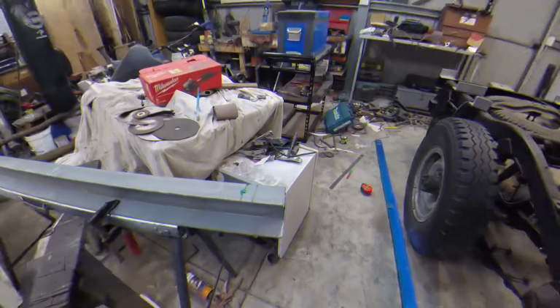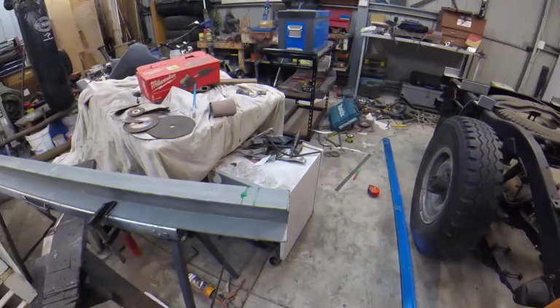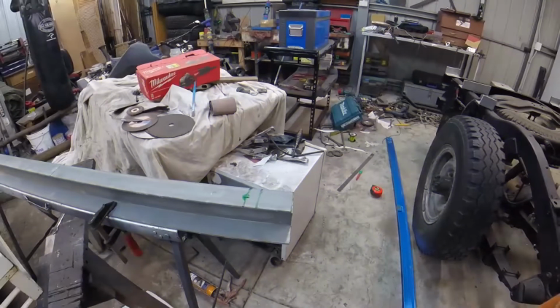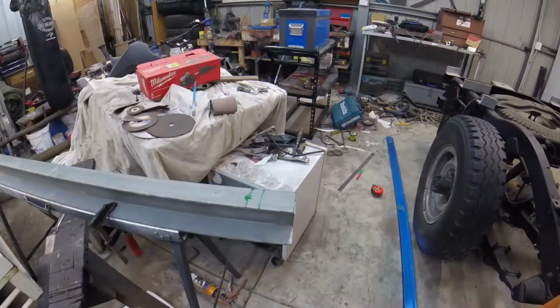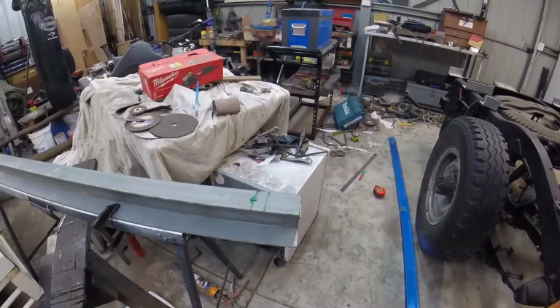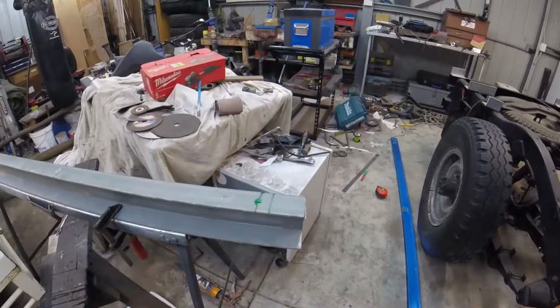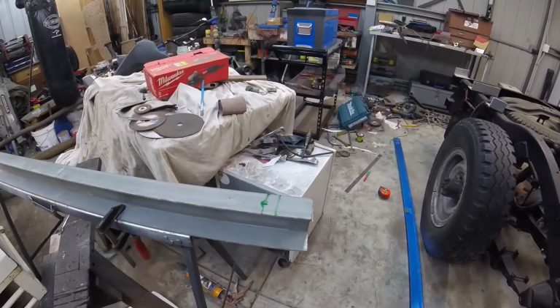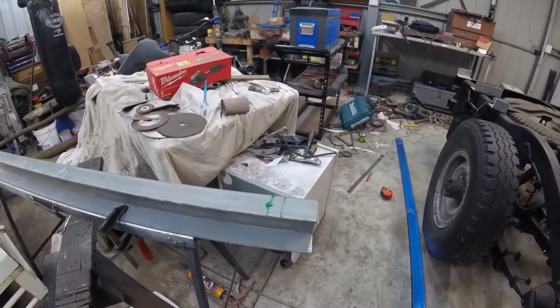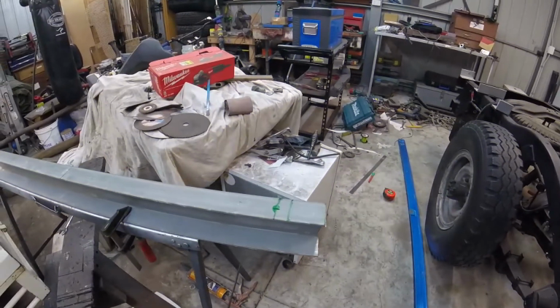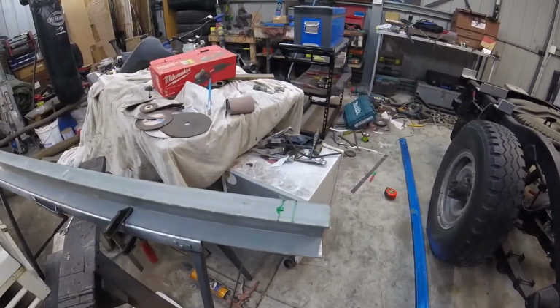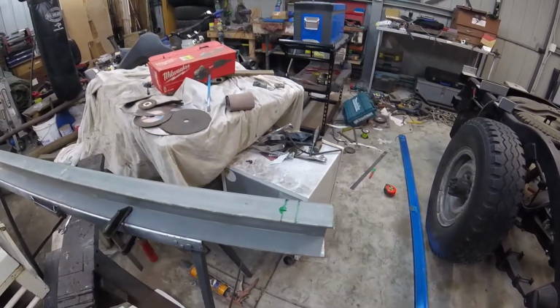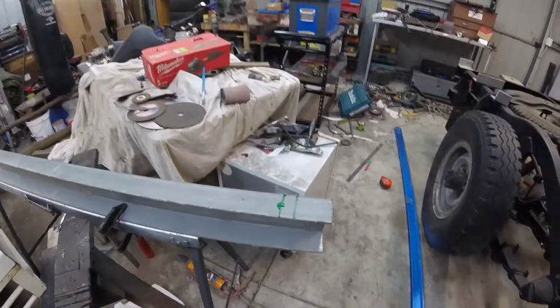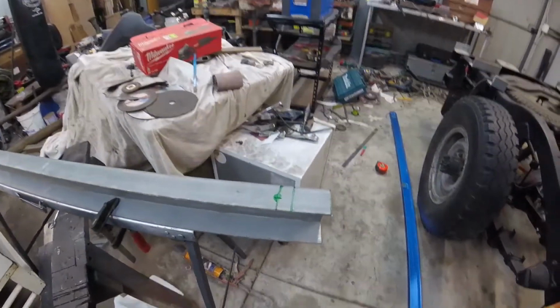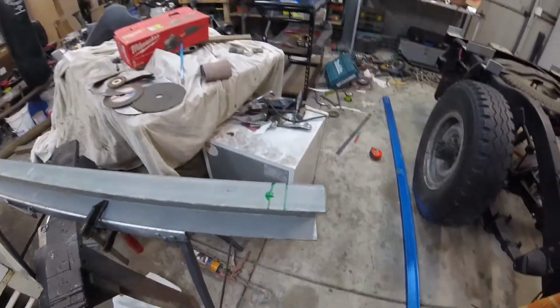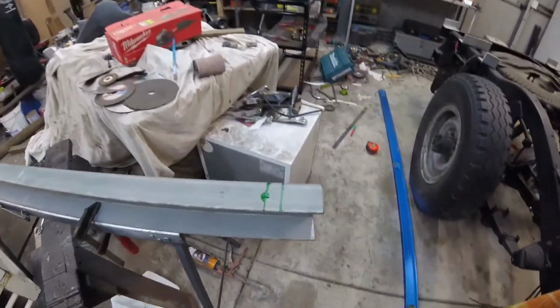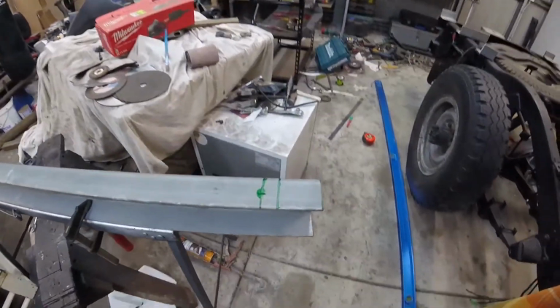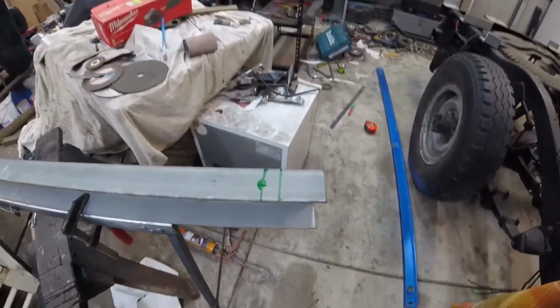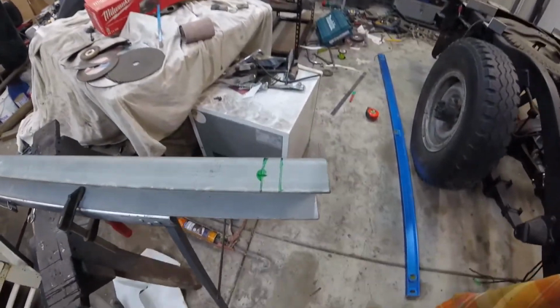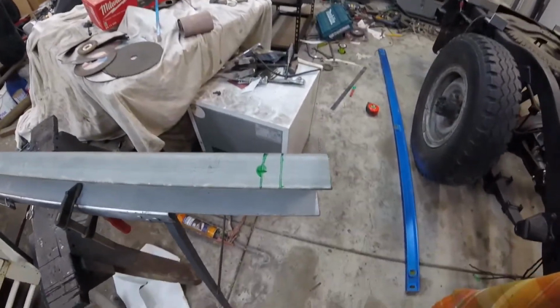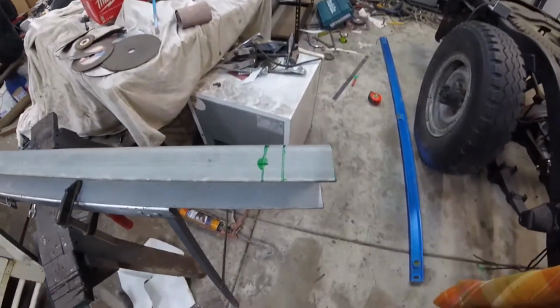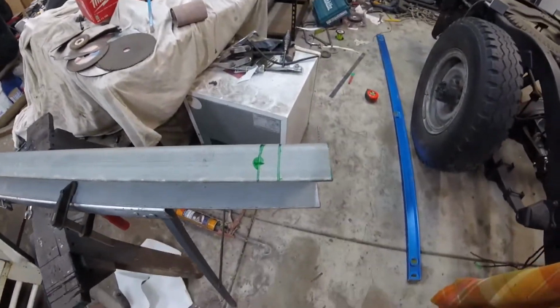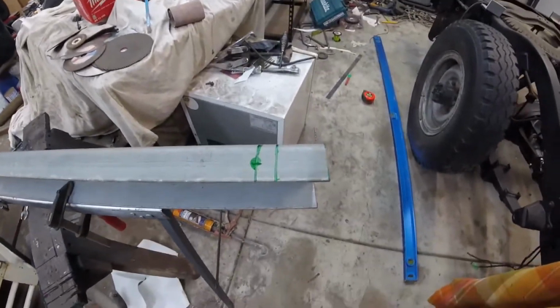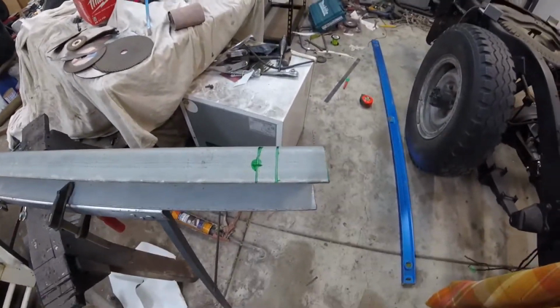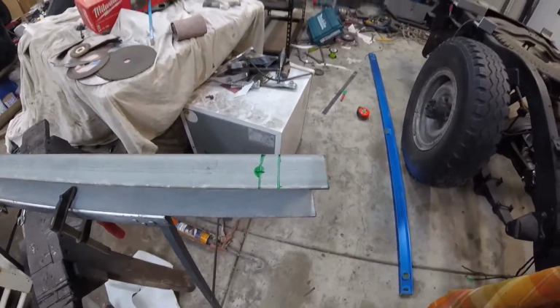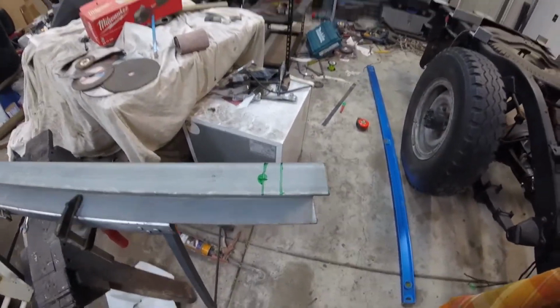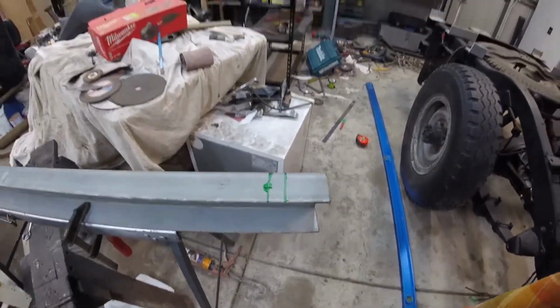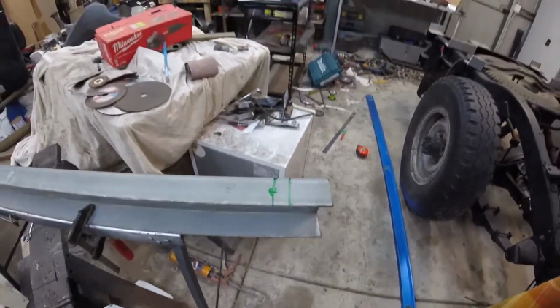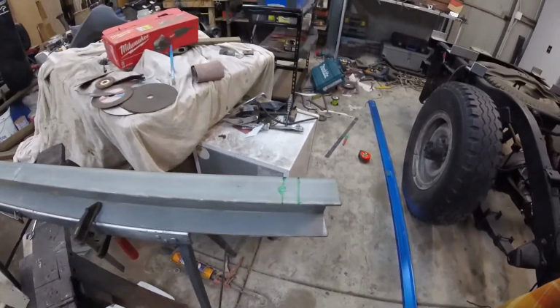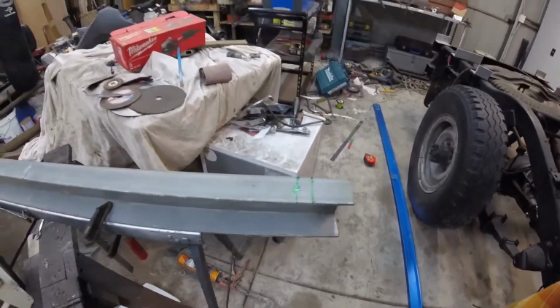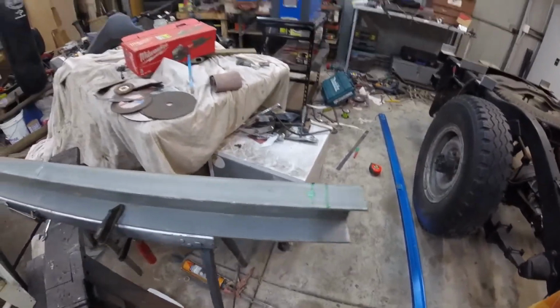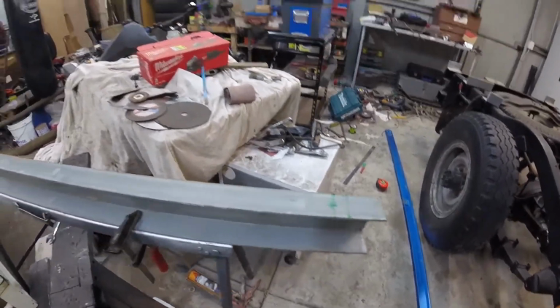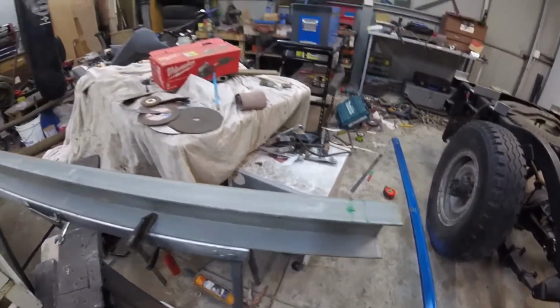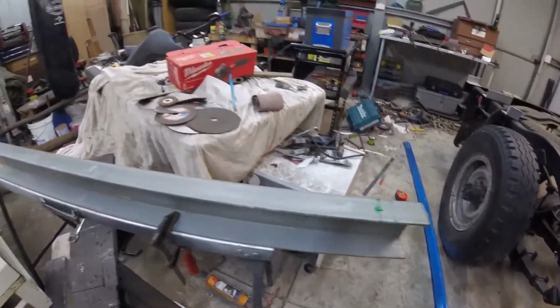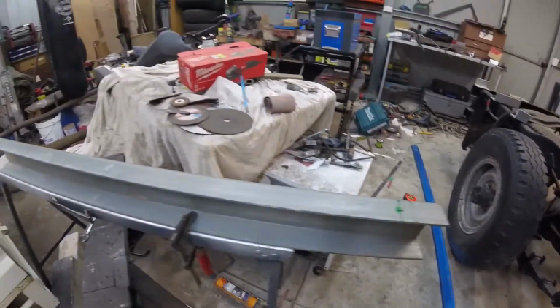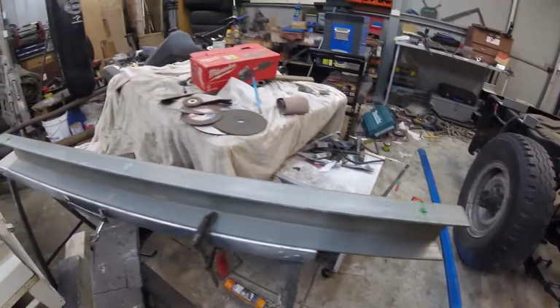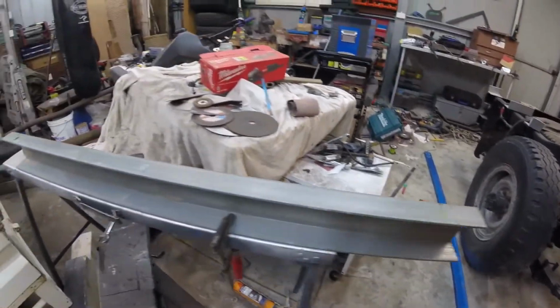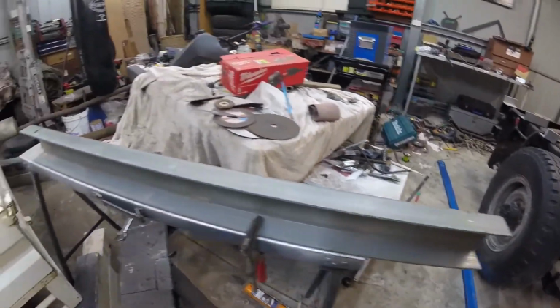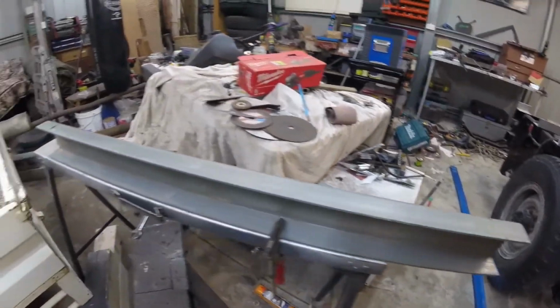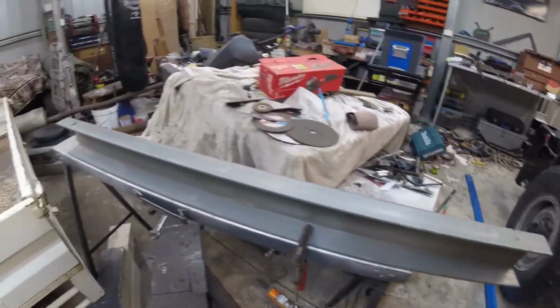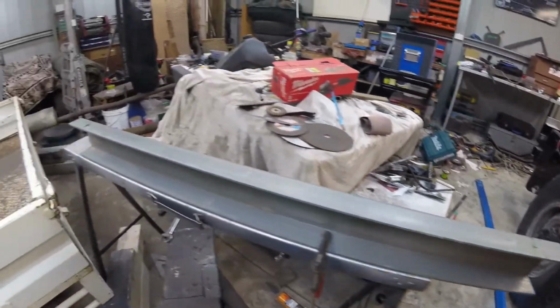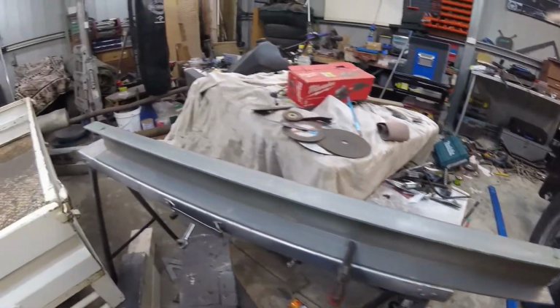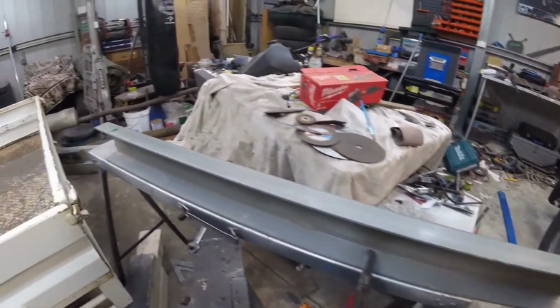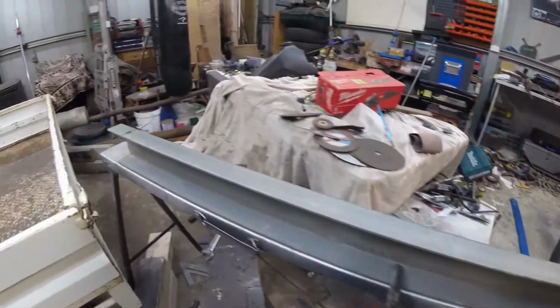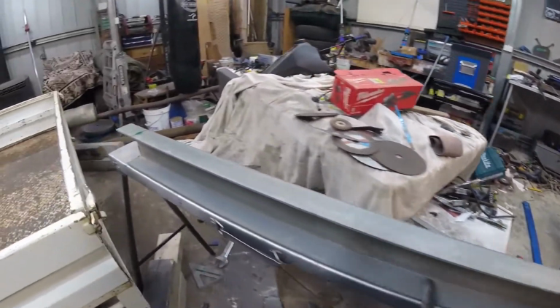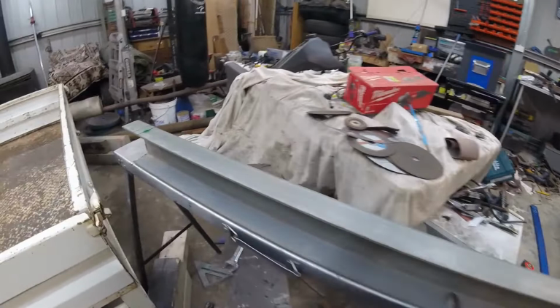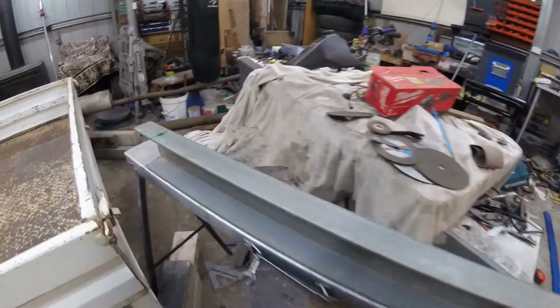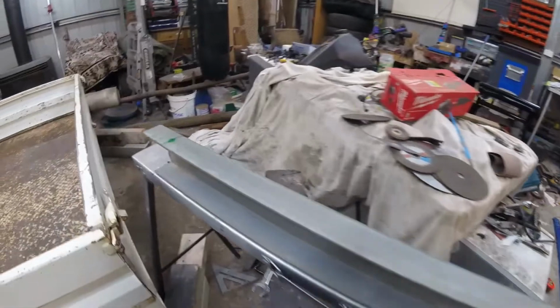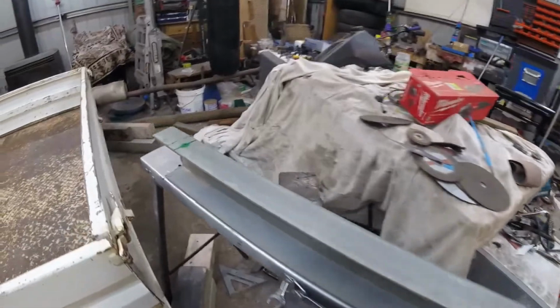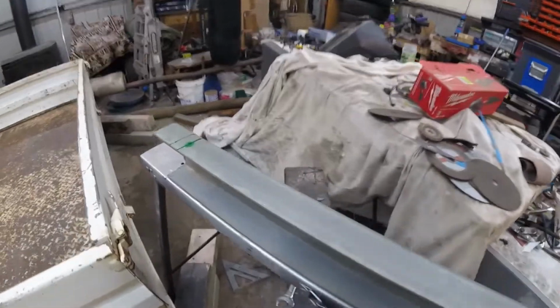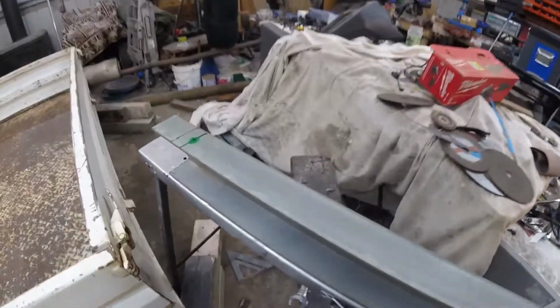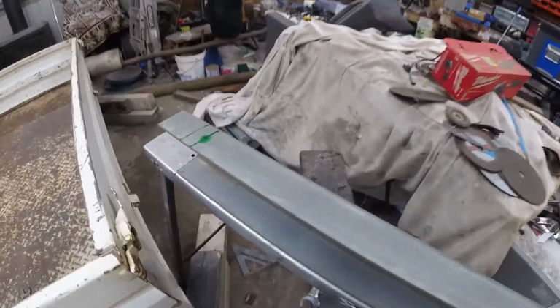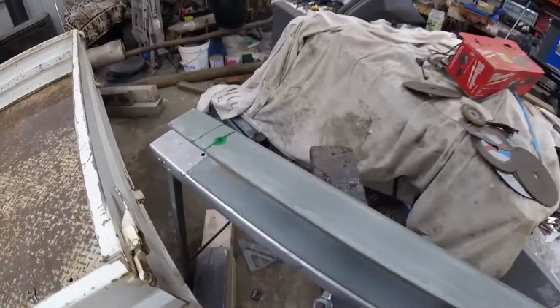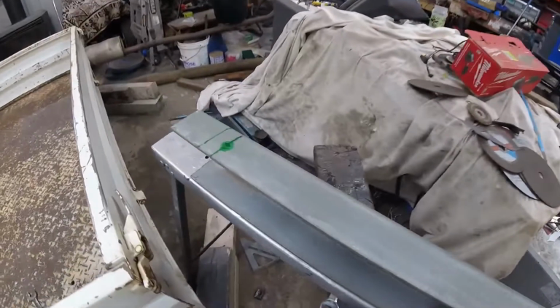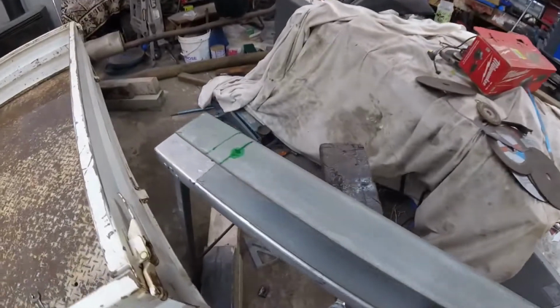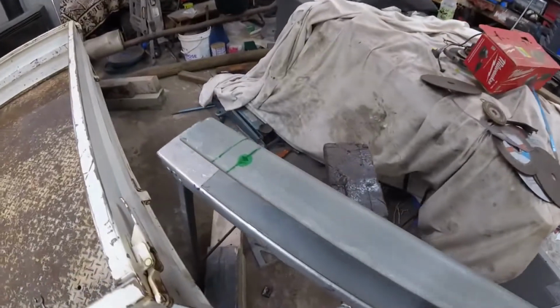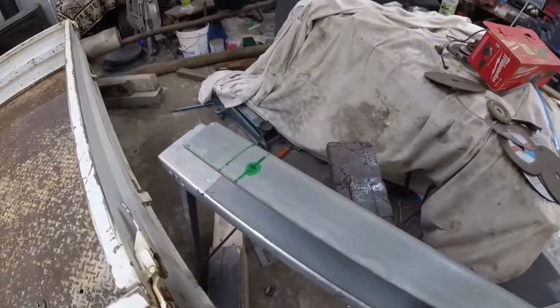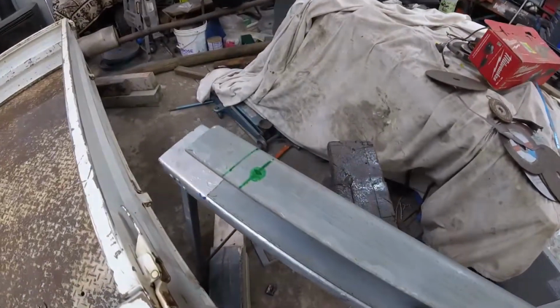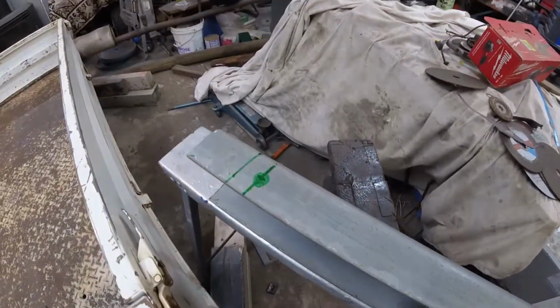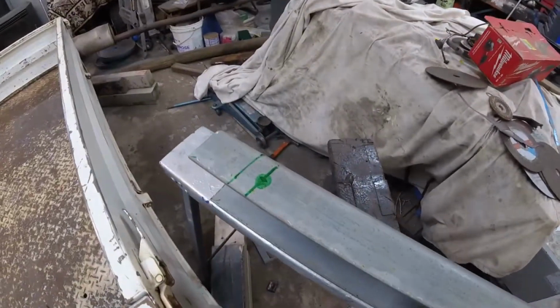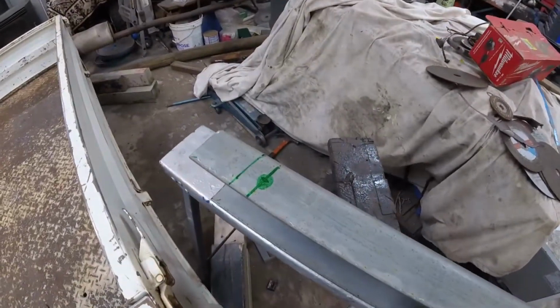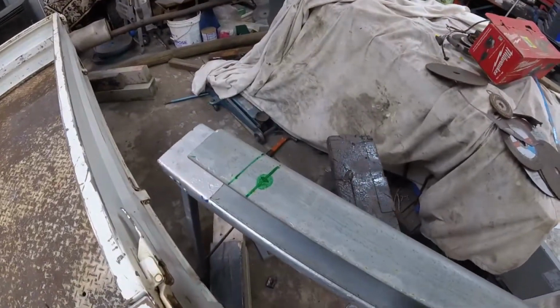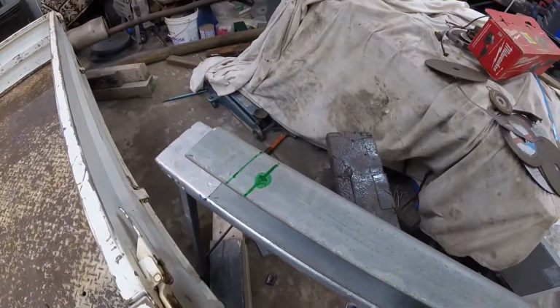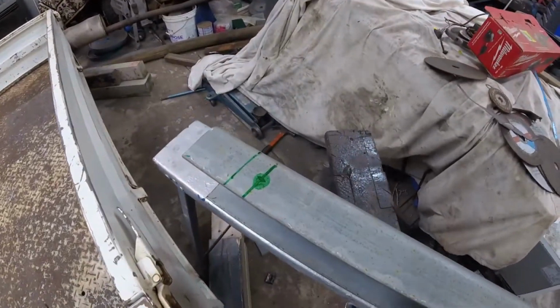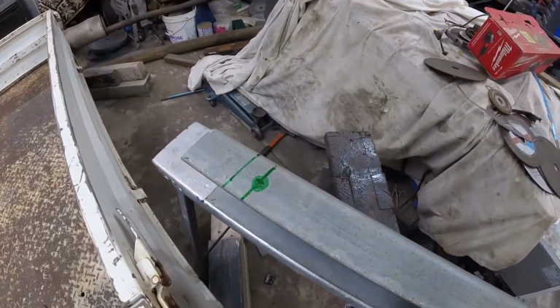I just centered this bit of c-section and marked out where I've got to drill the holes. So I'm gonna start drilling them out now.